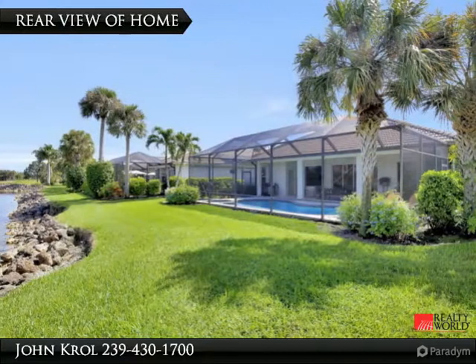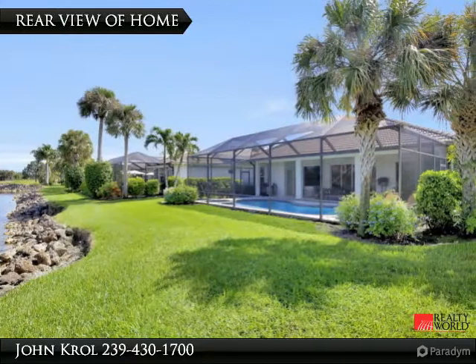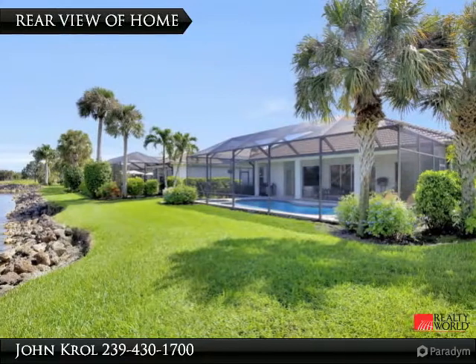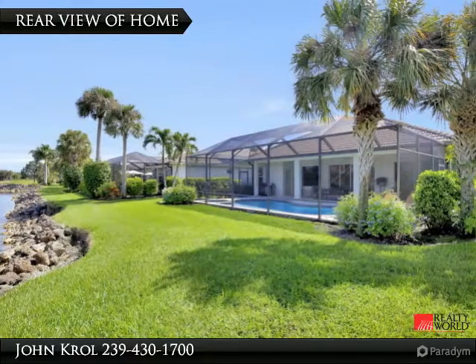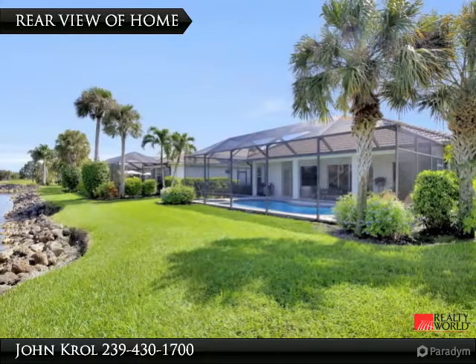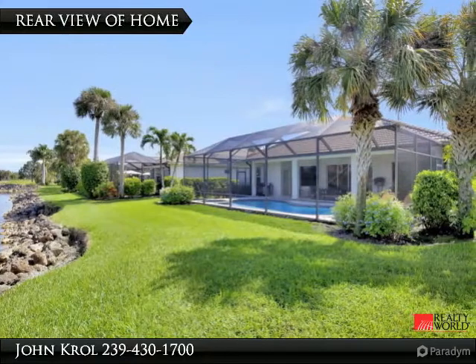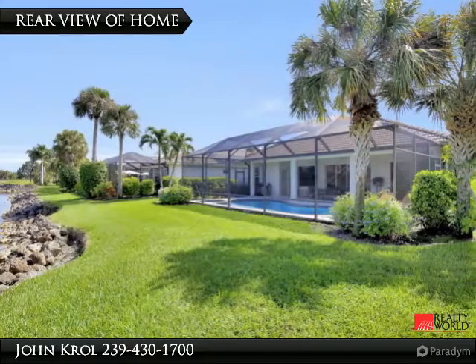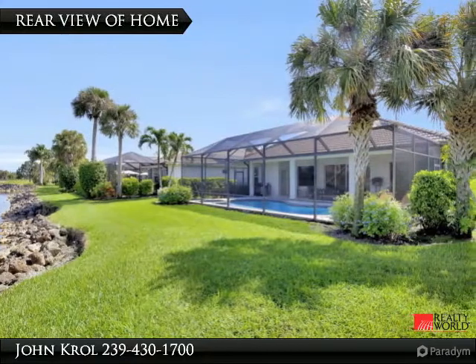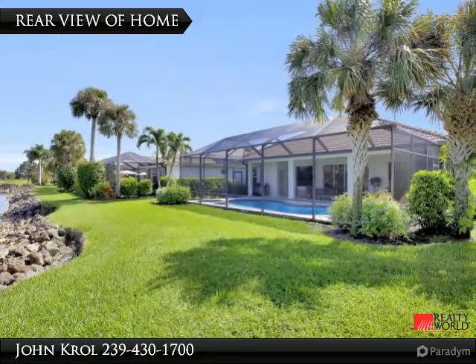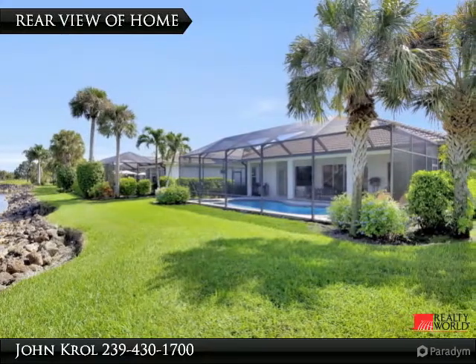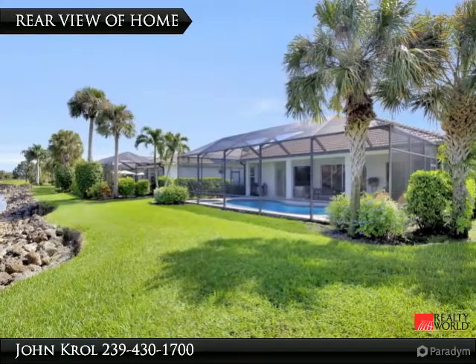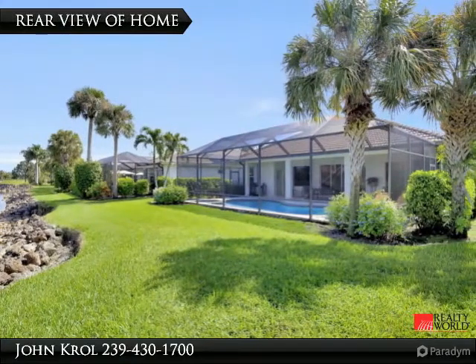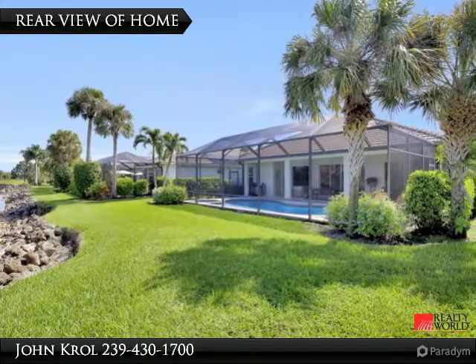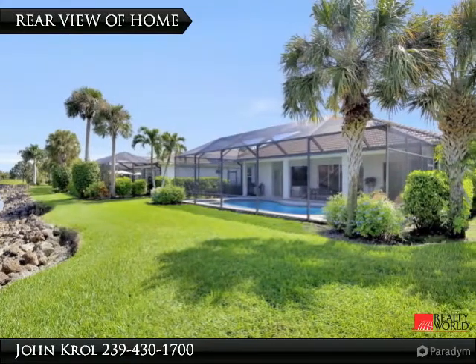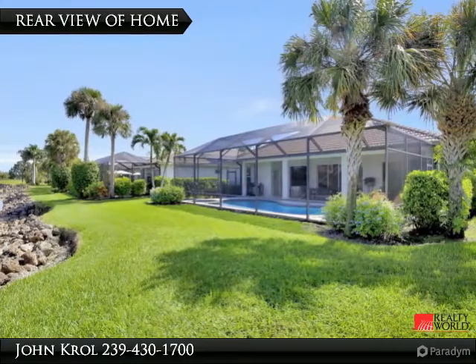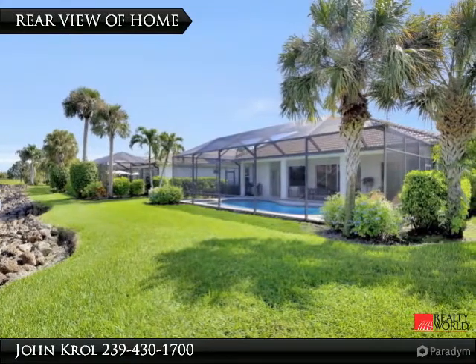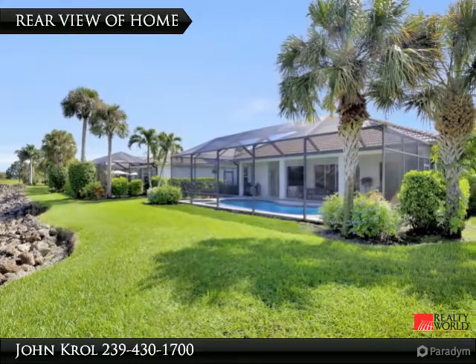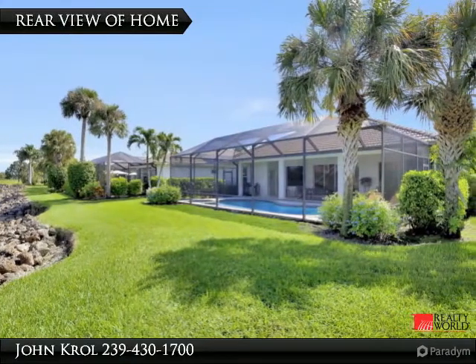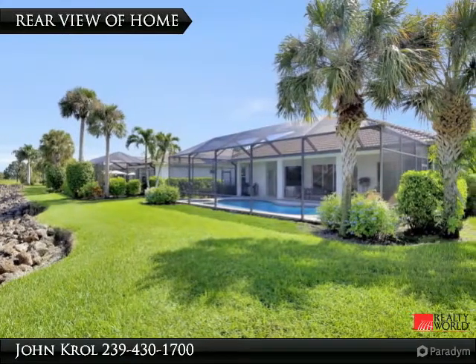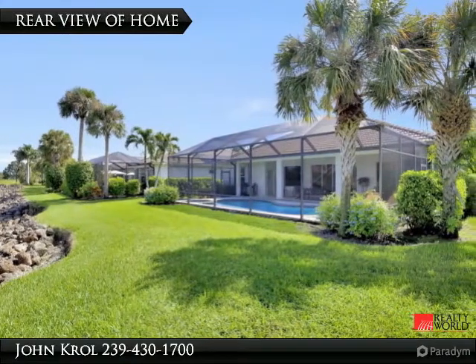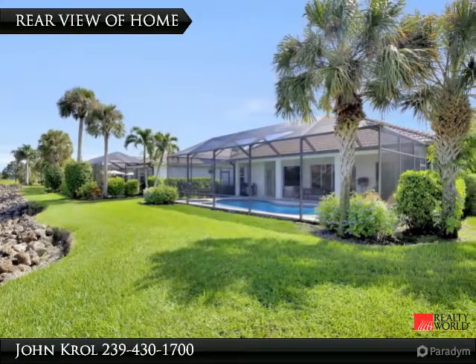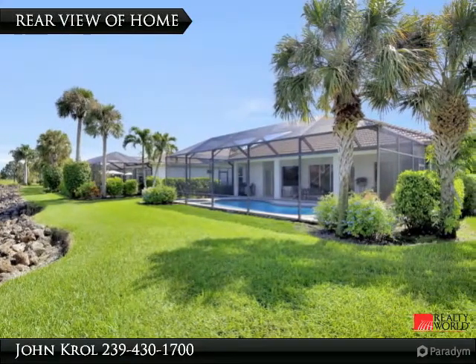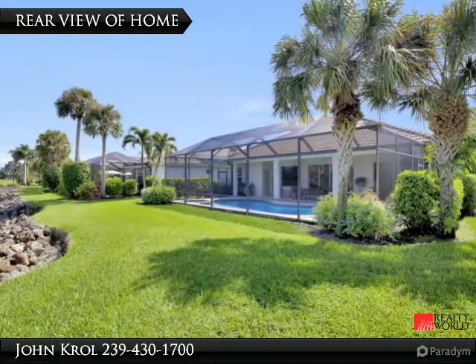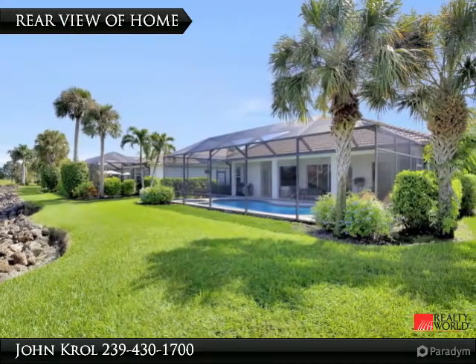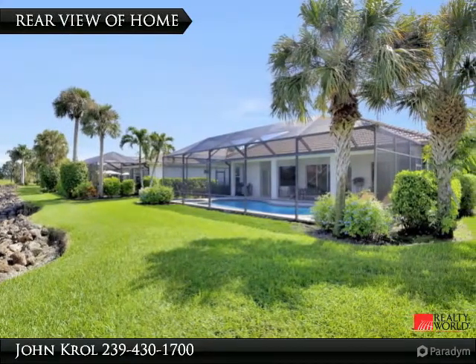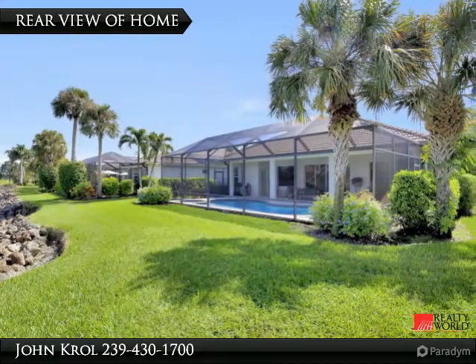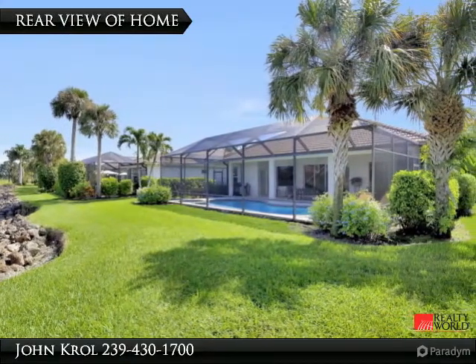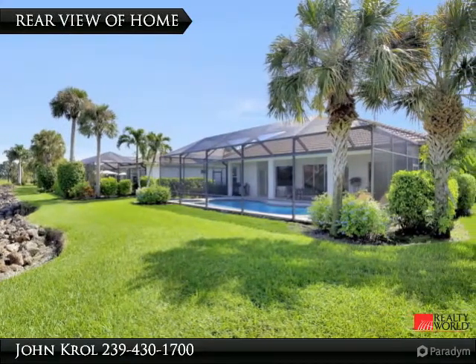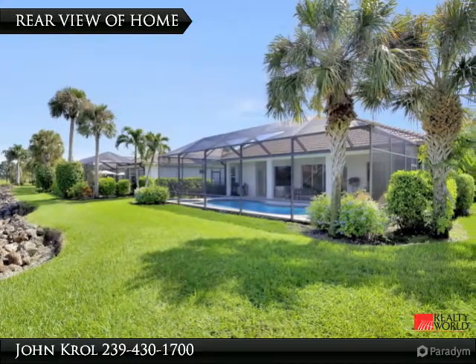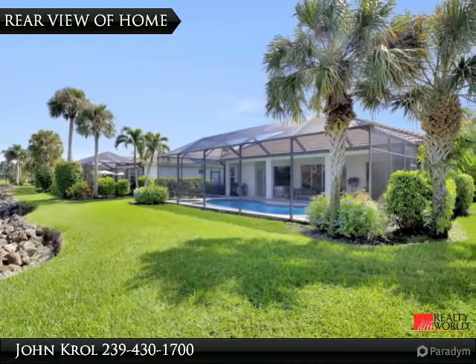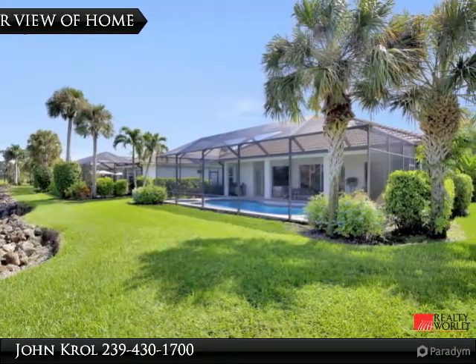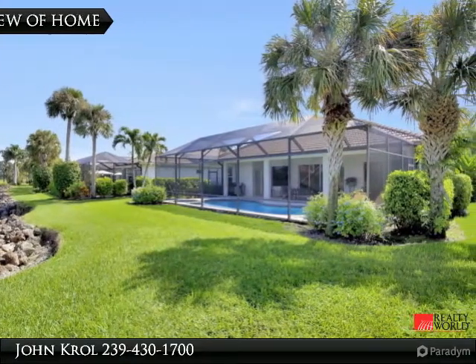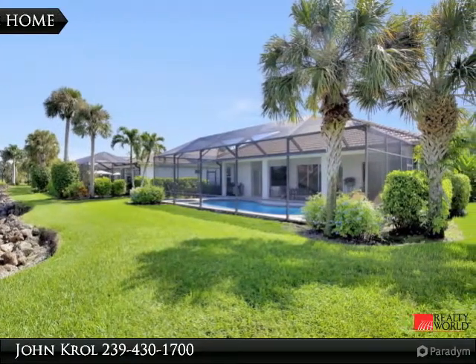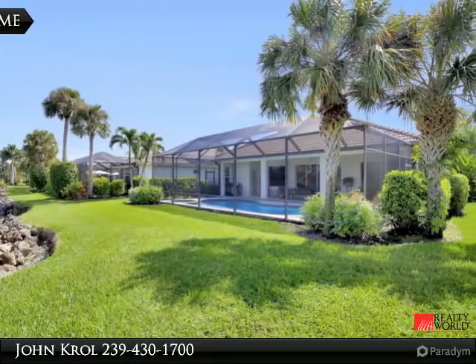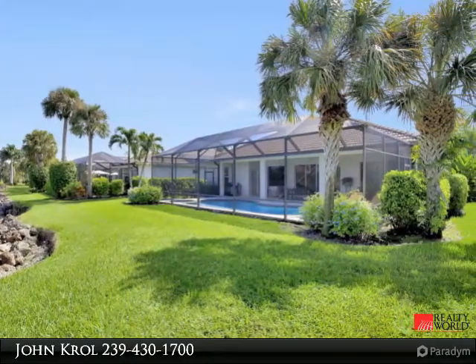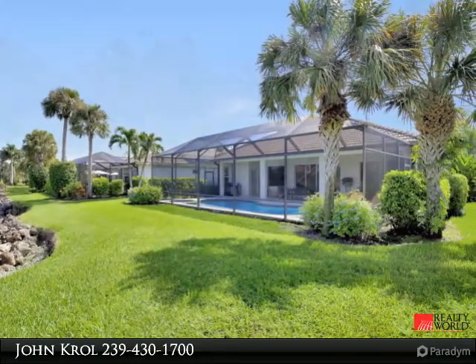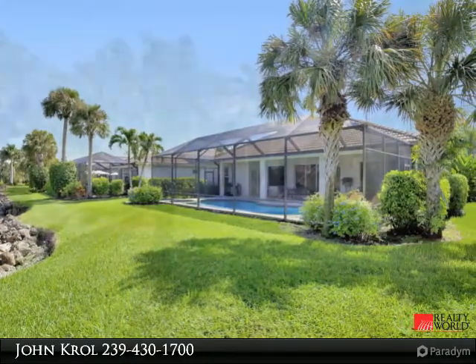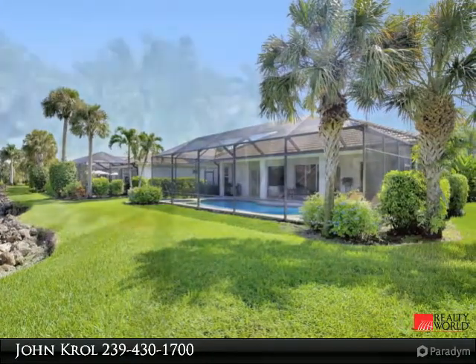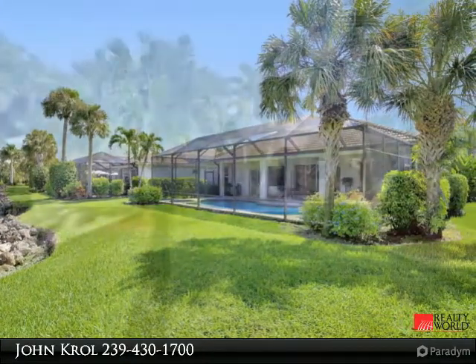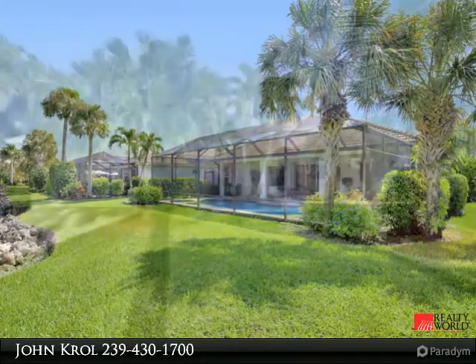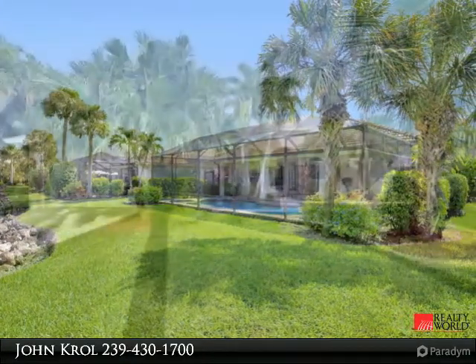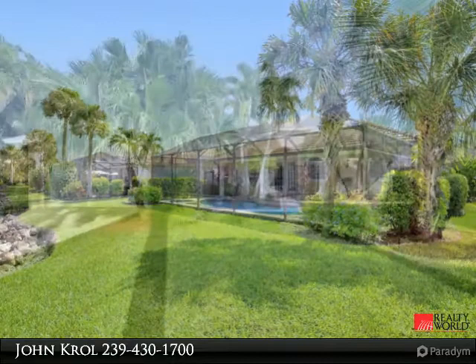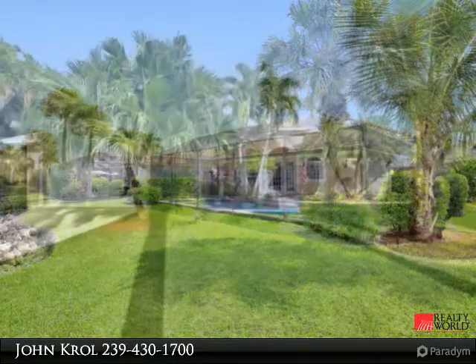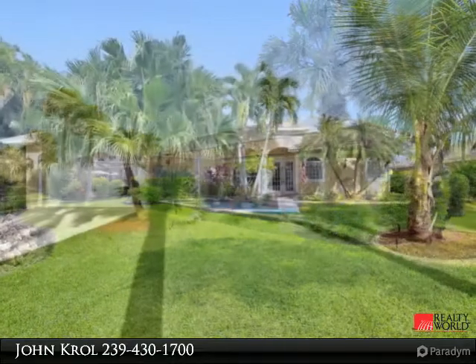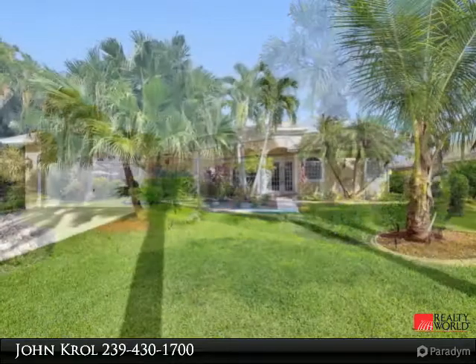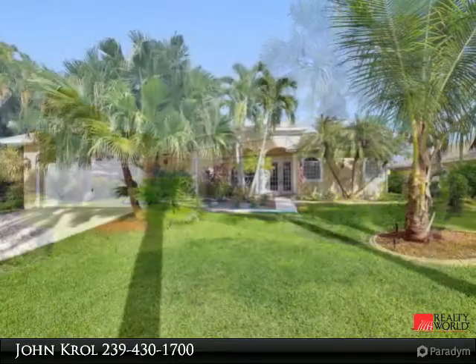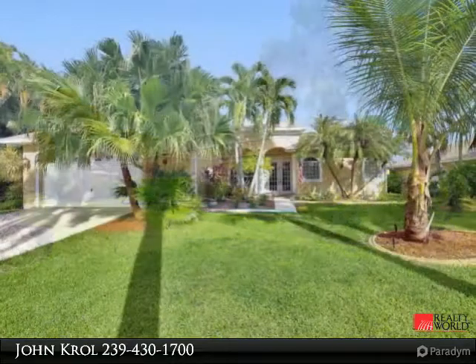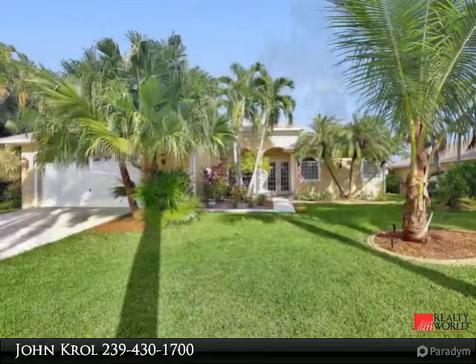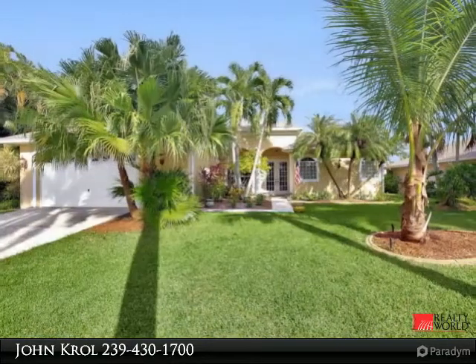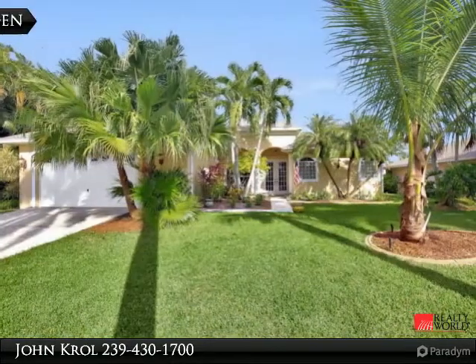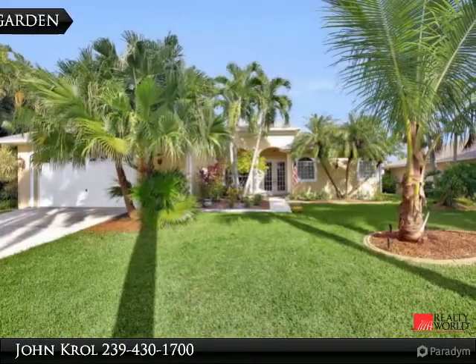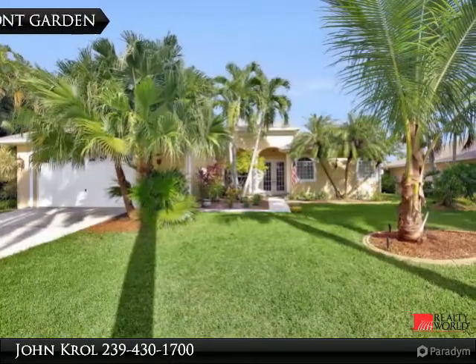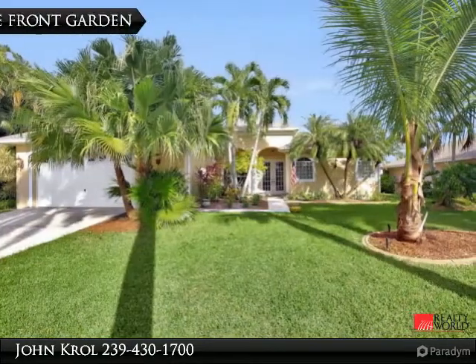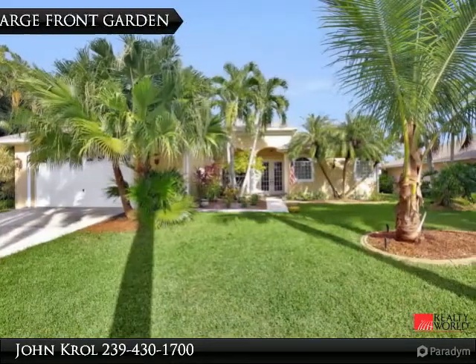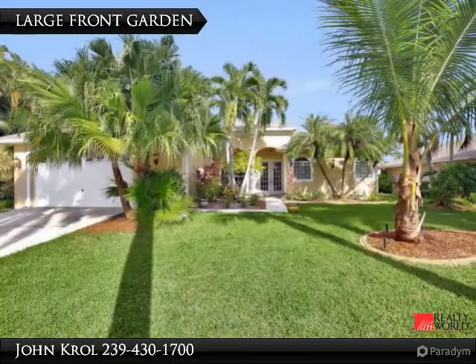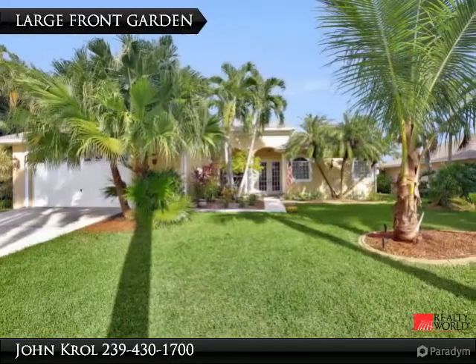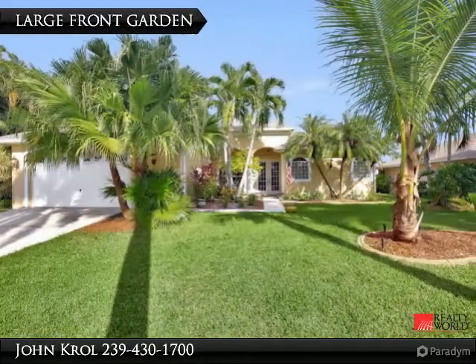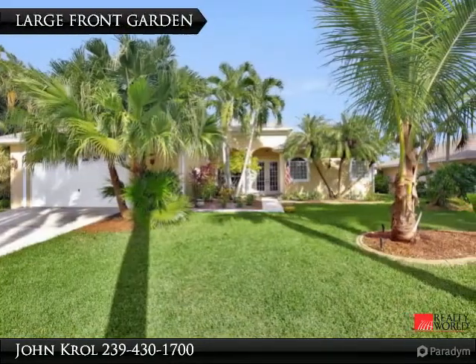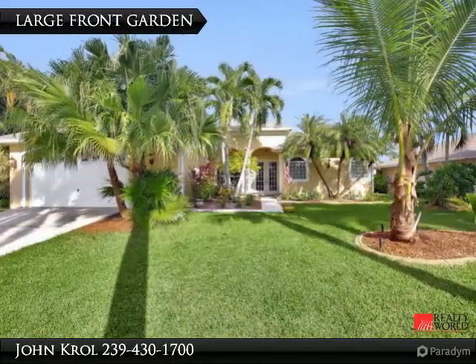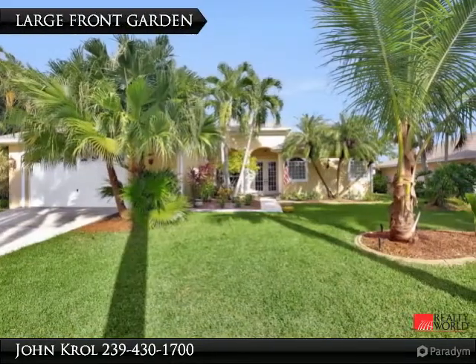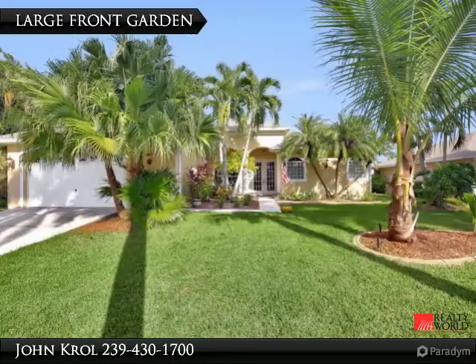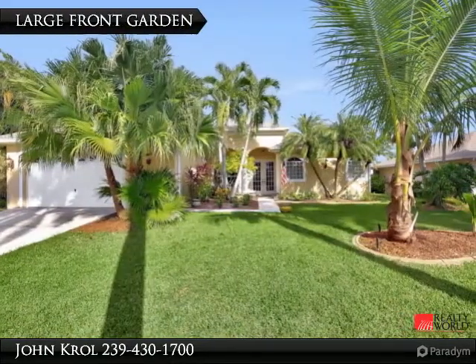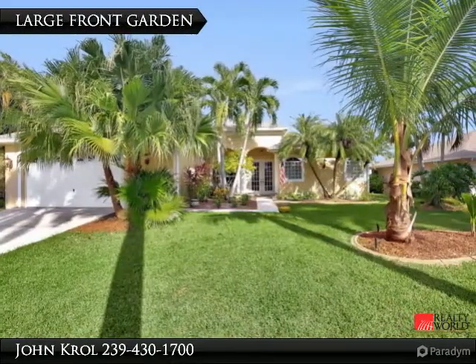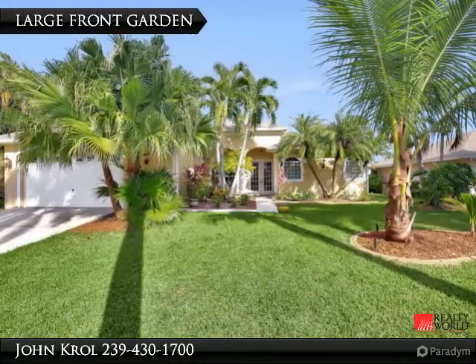The backyard and large front garden are shown, along with another view of the dining room.